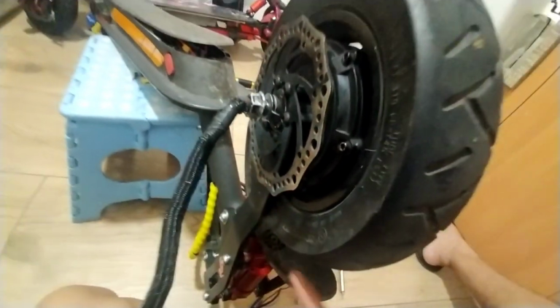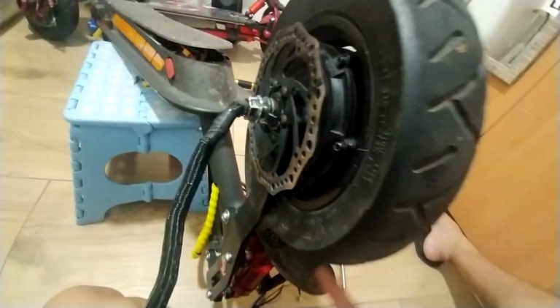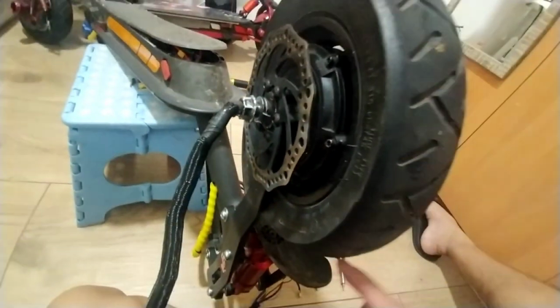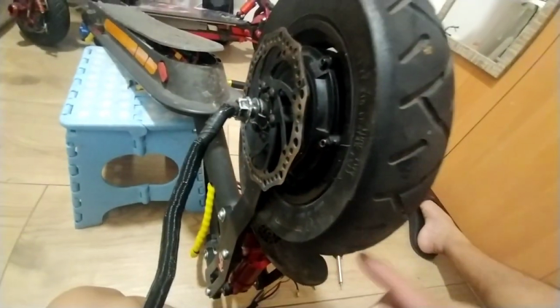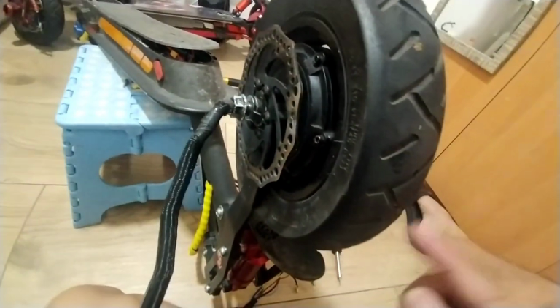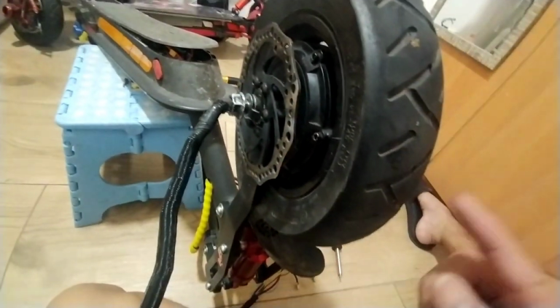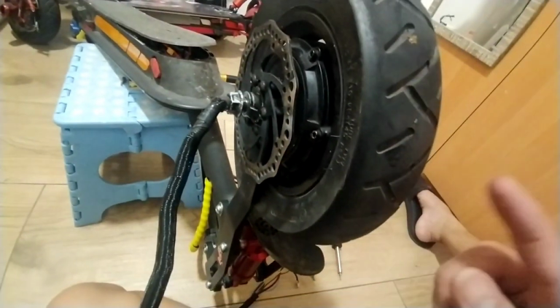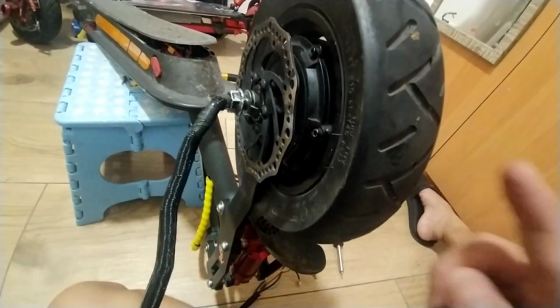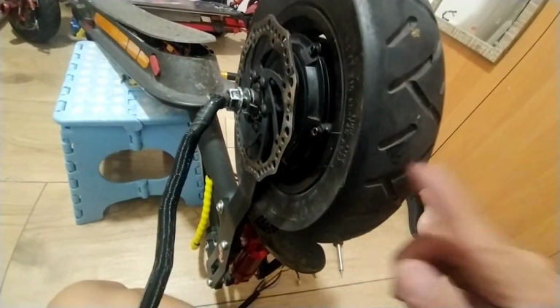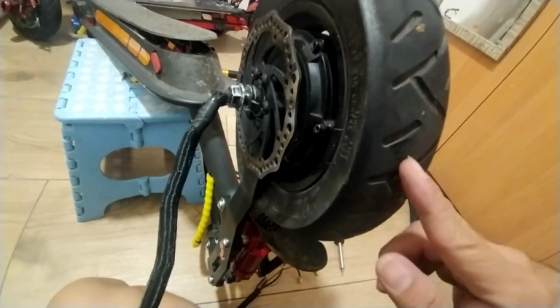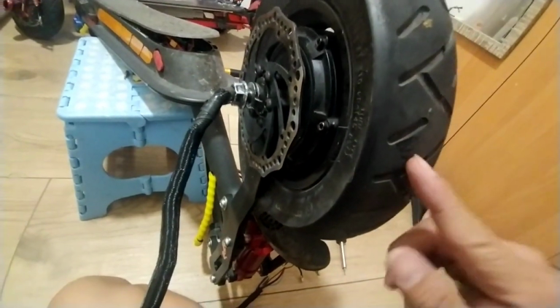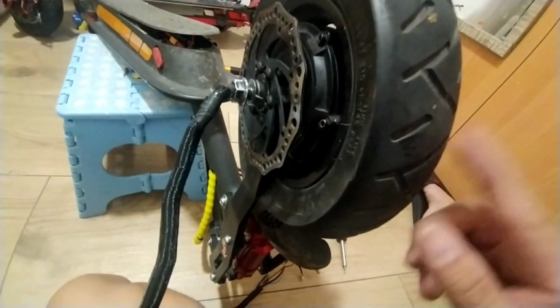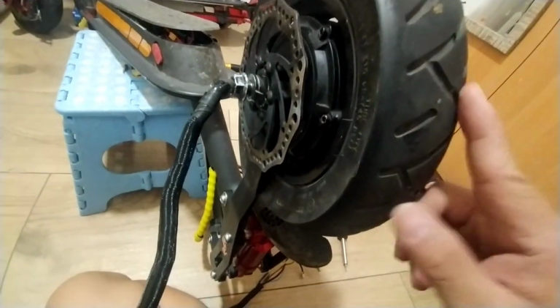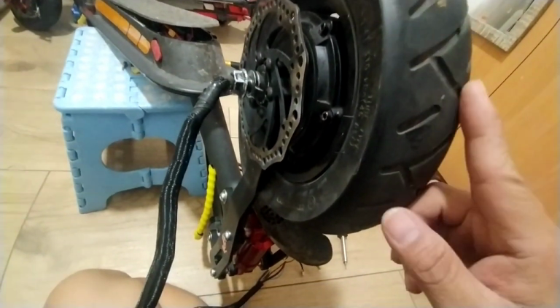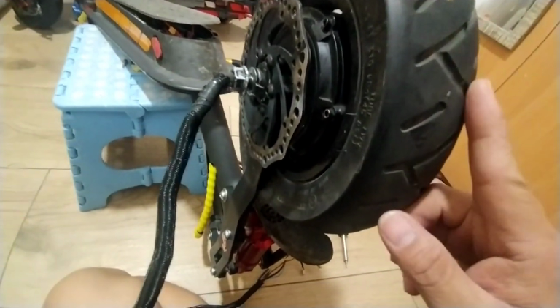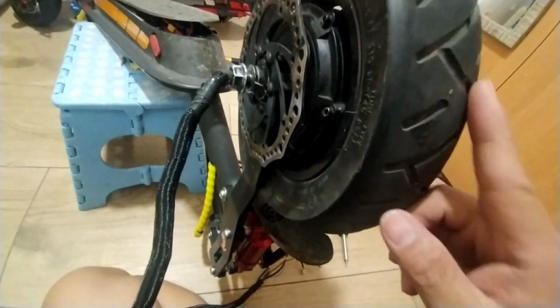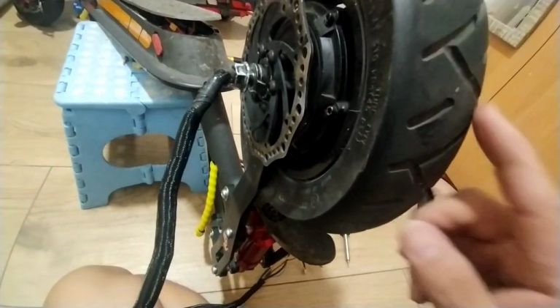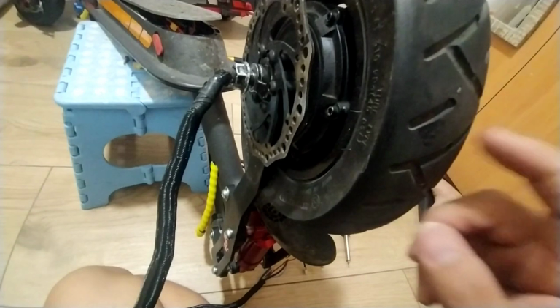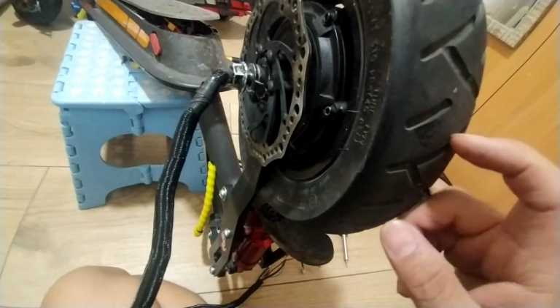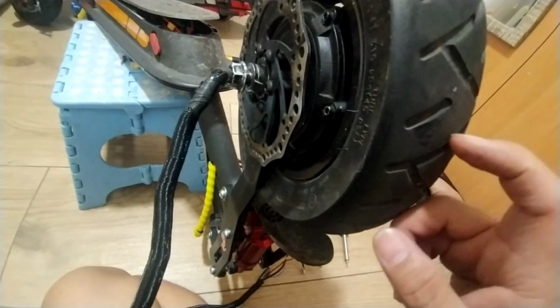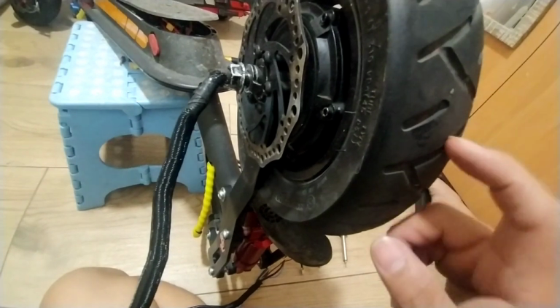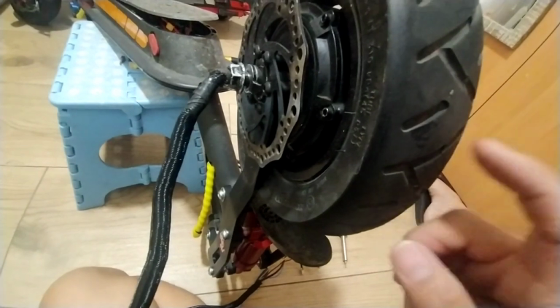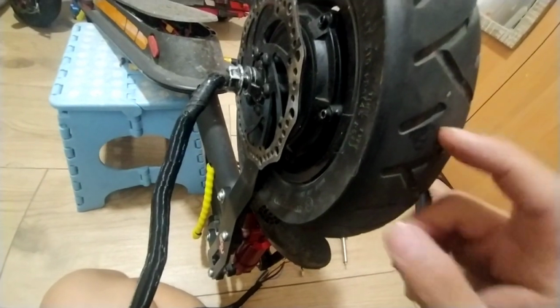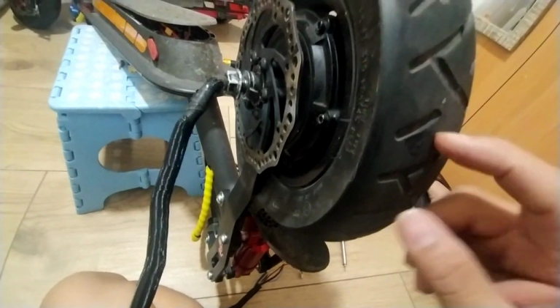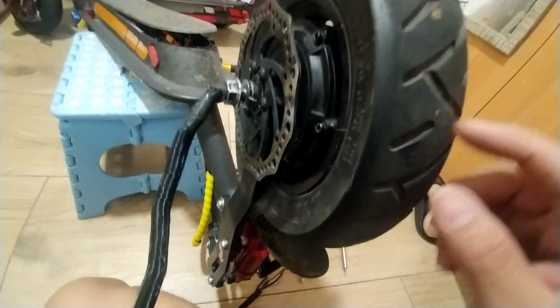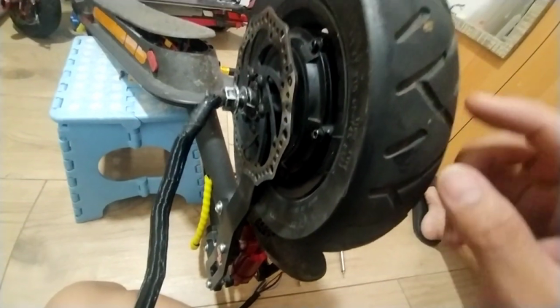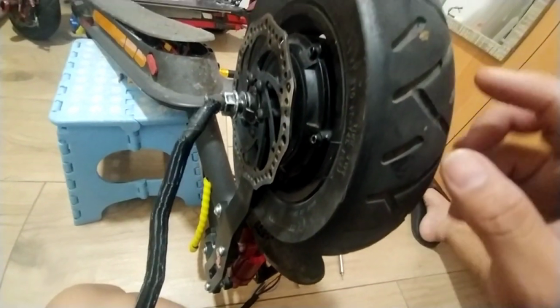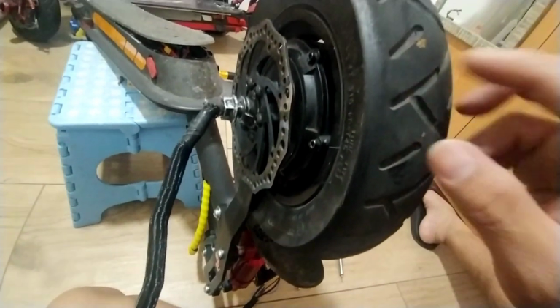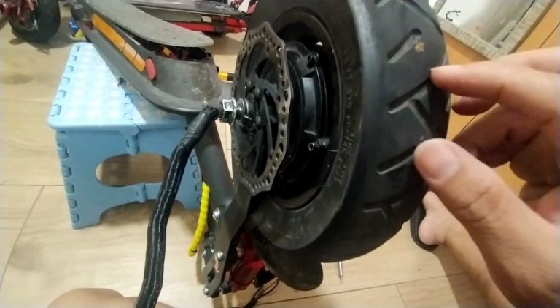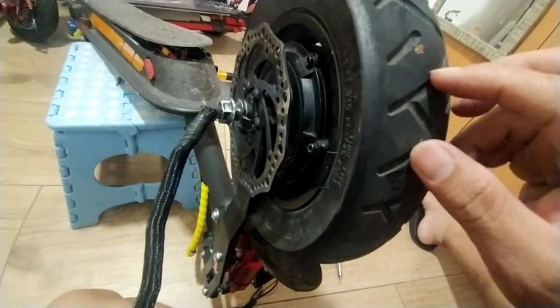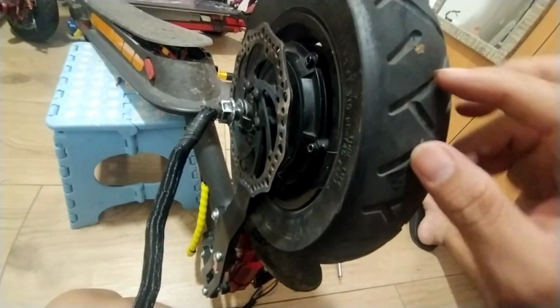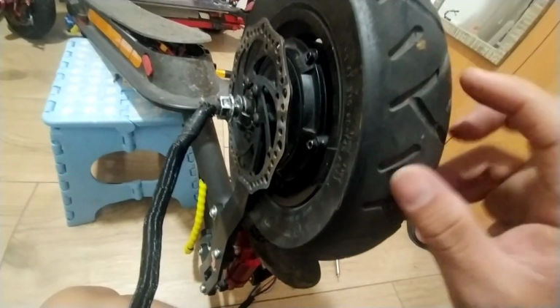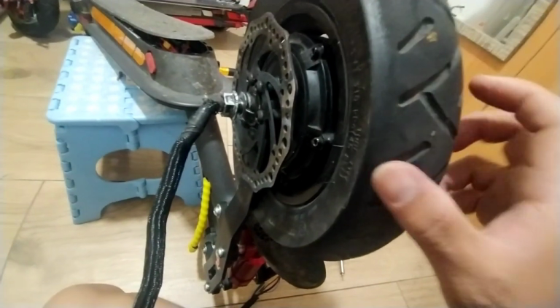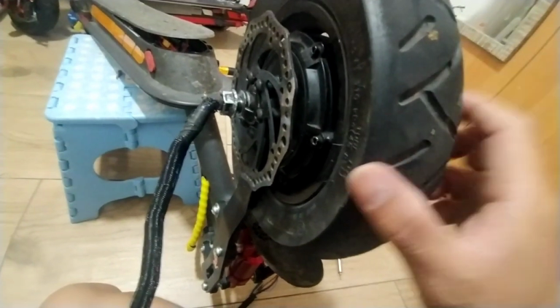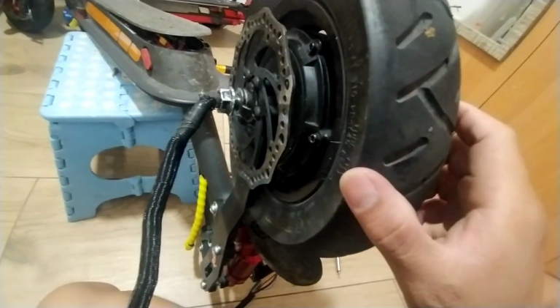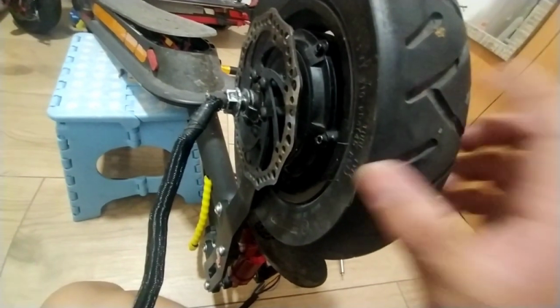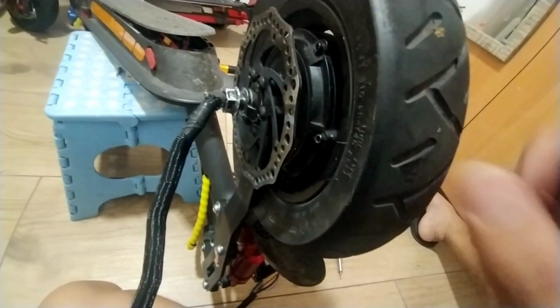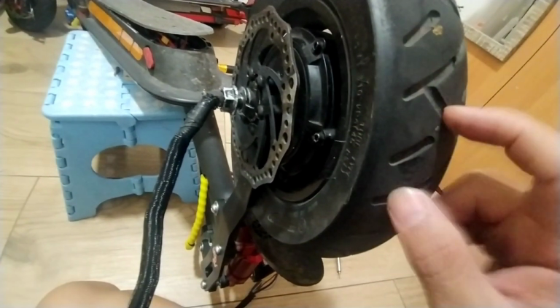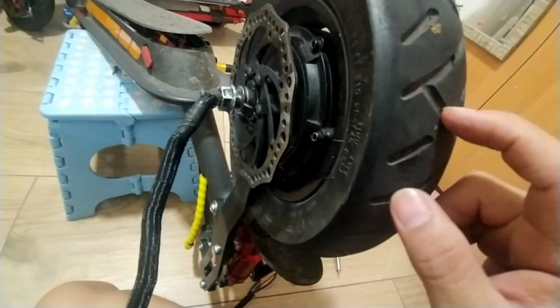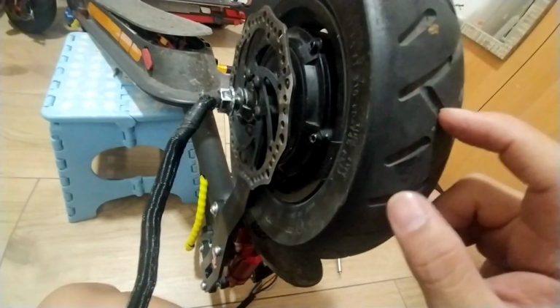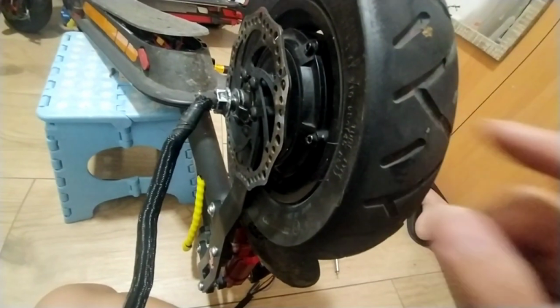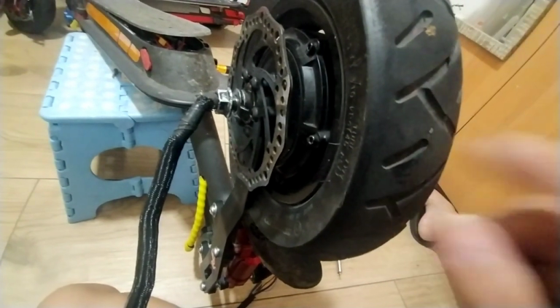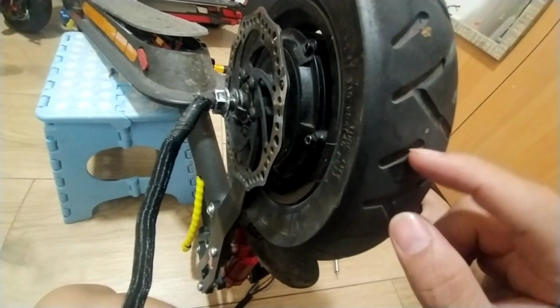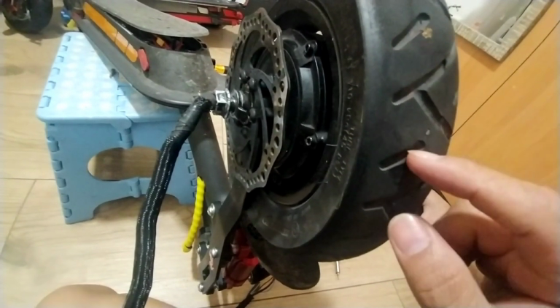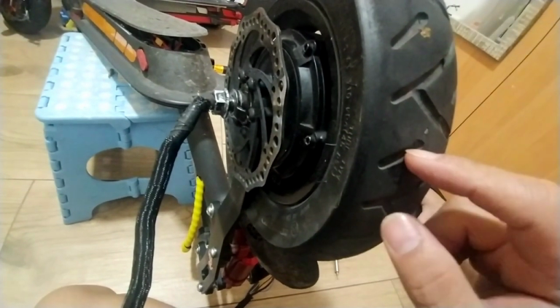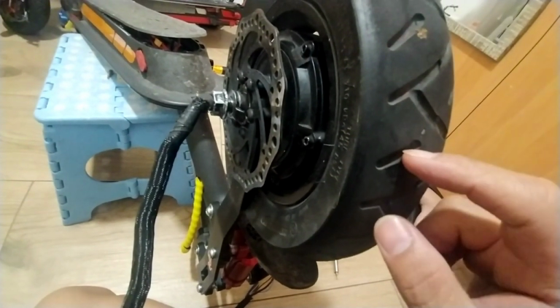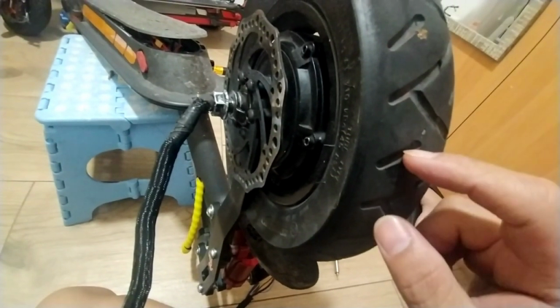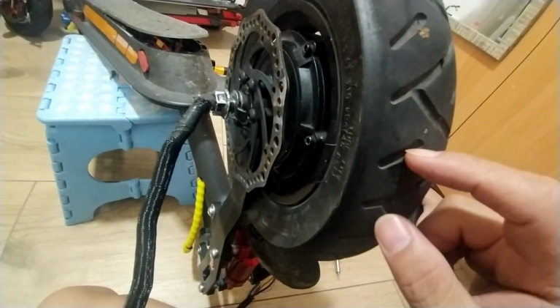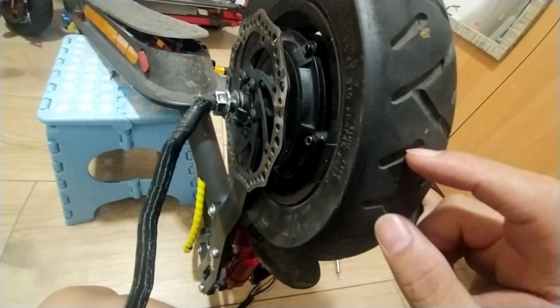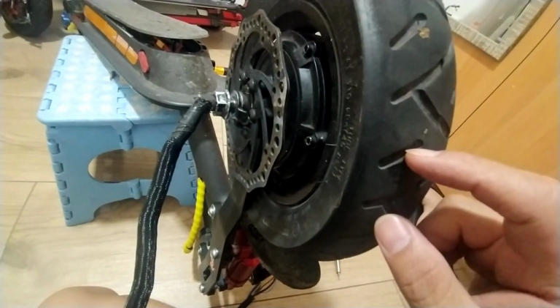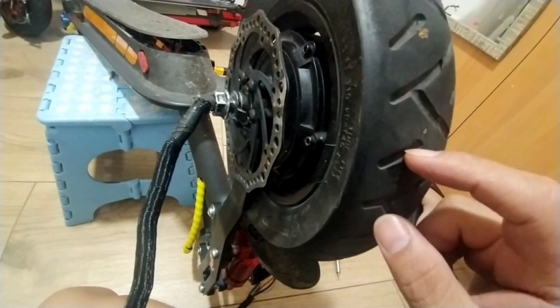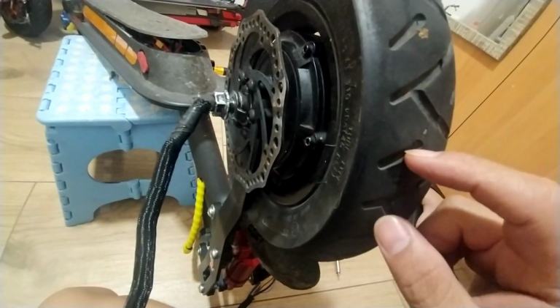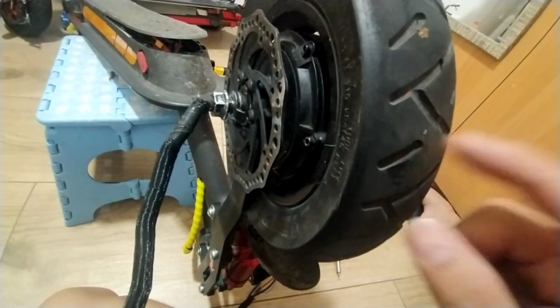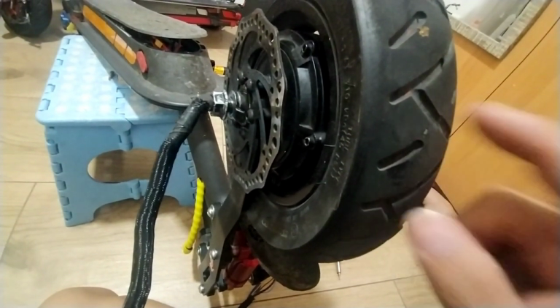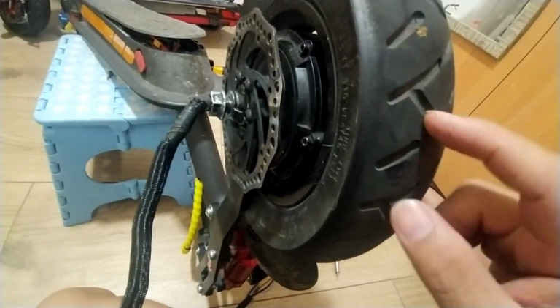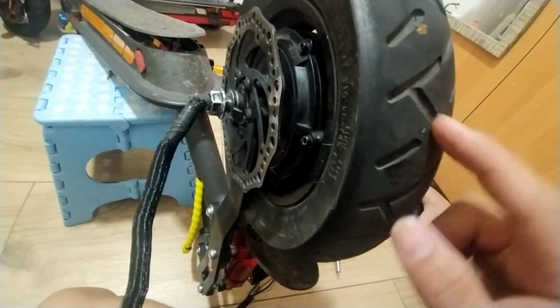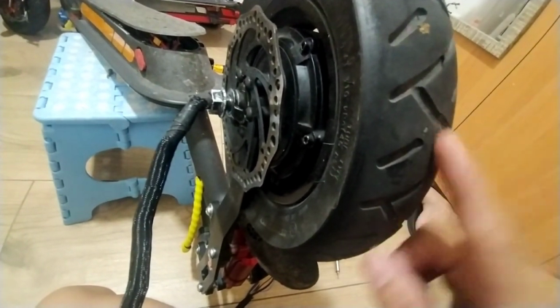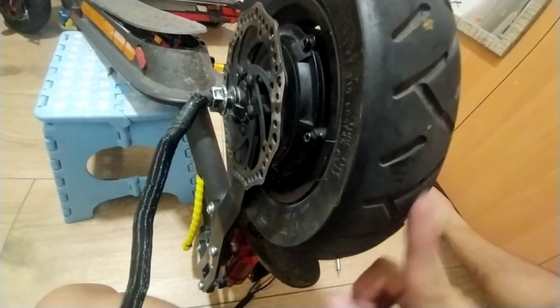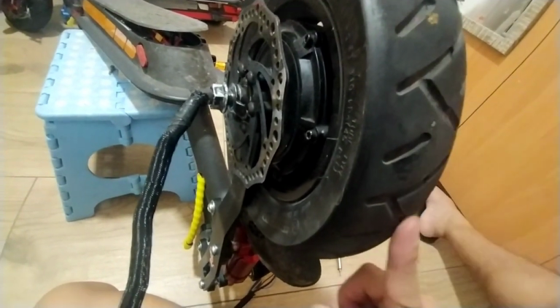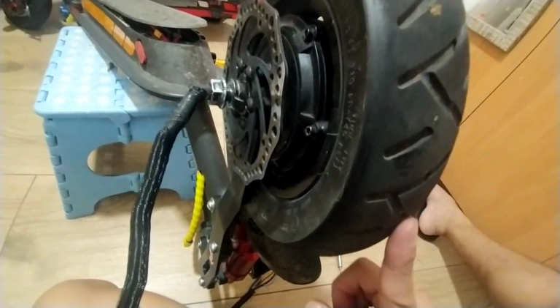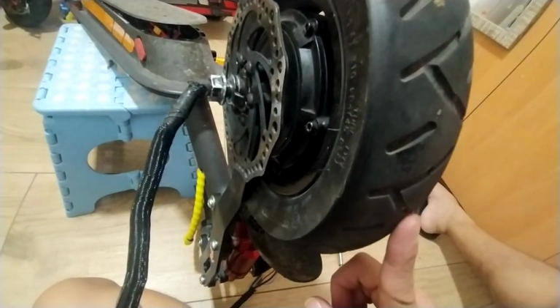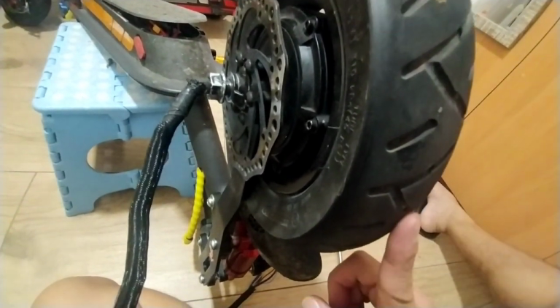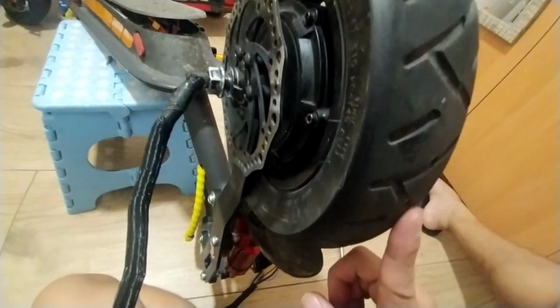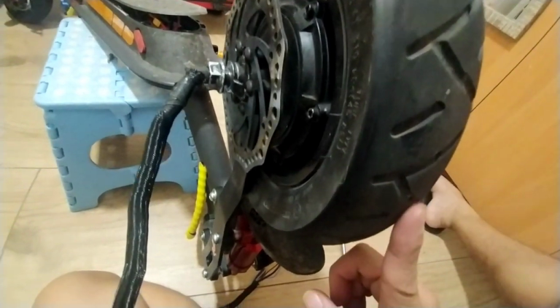So now I'm going to teach you how to put the 700 watt motor in. There is a technique to put it inside.